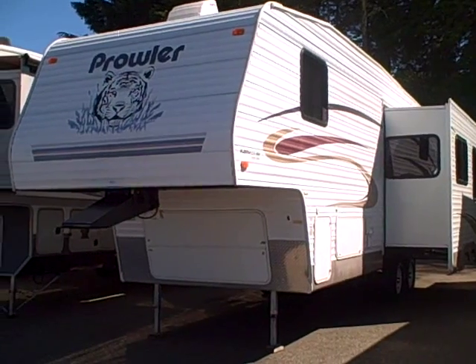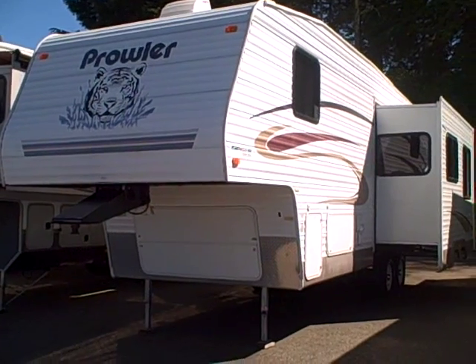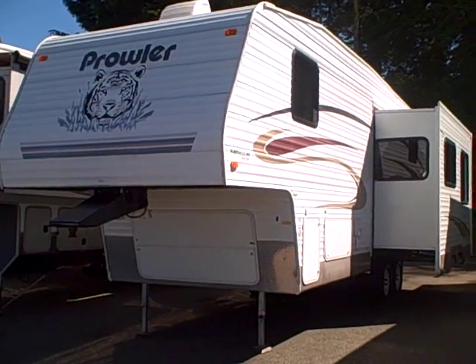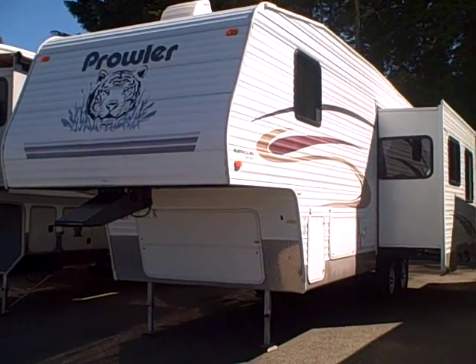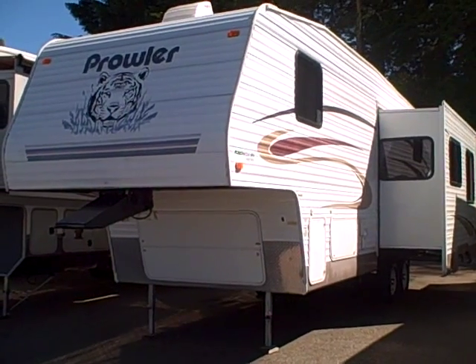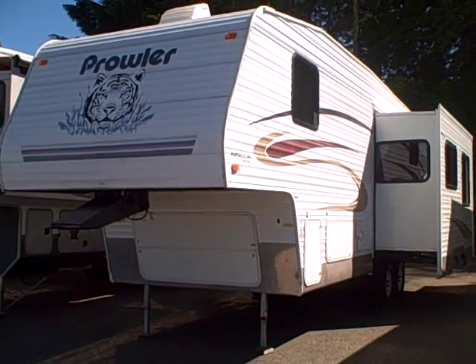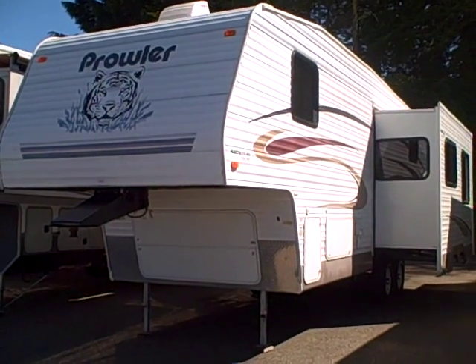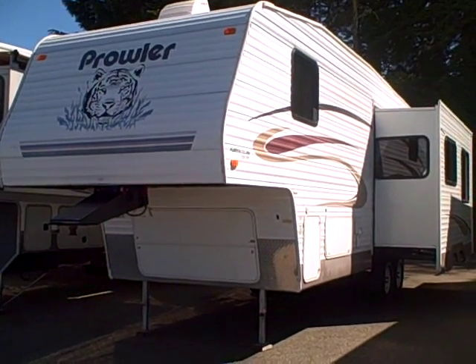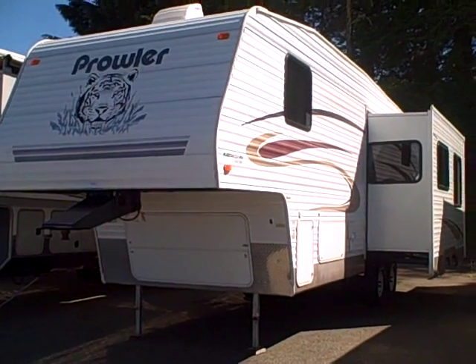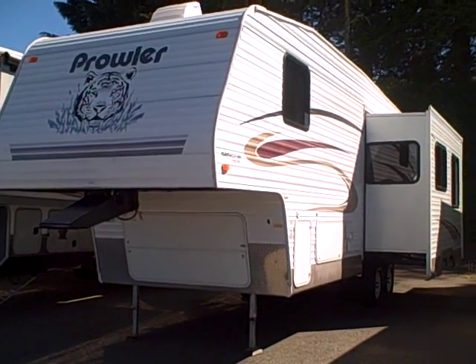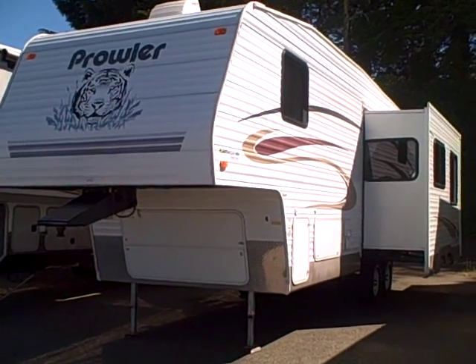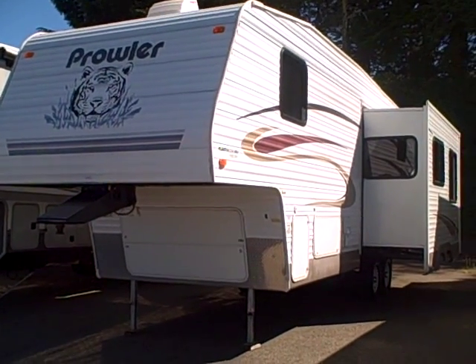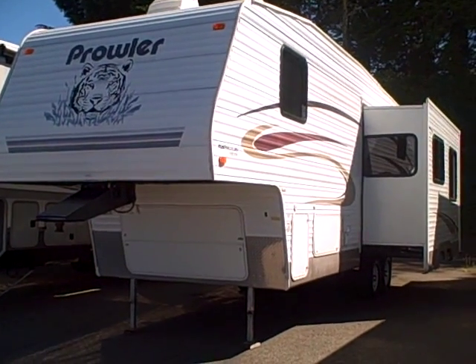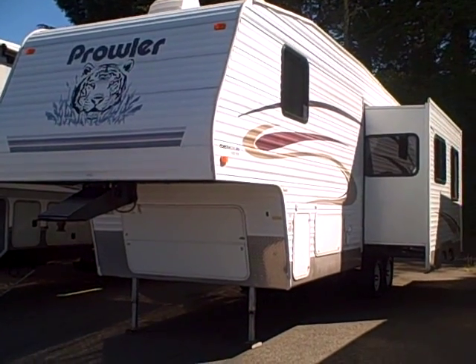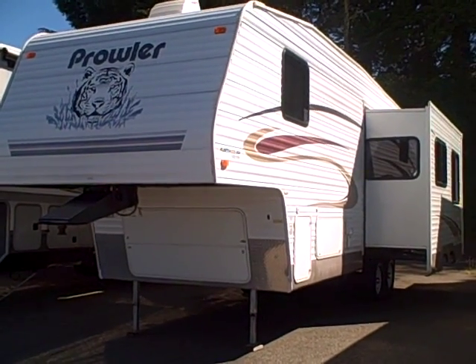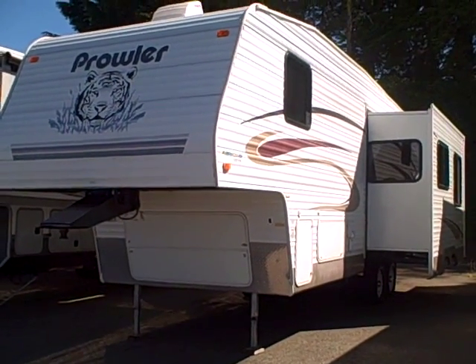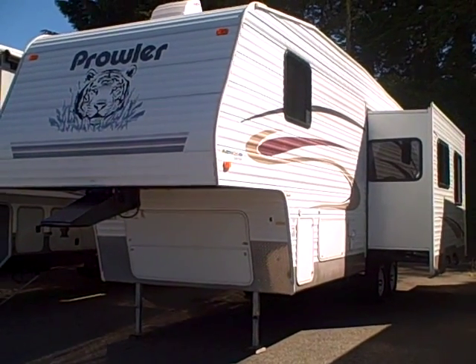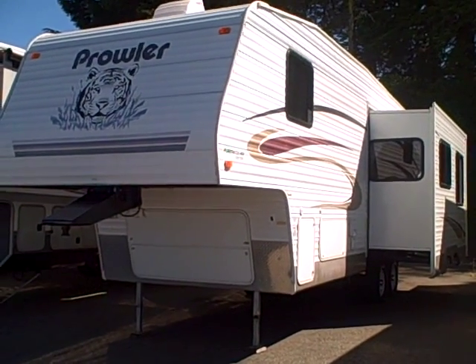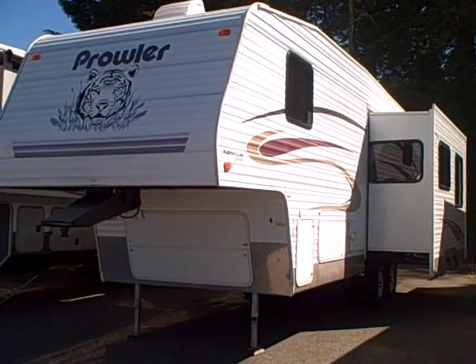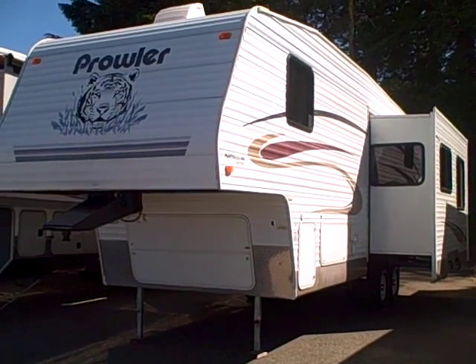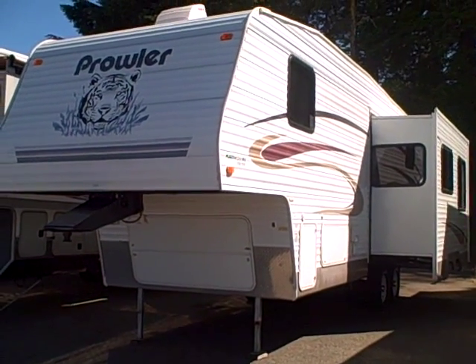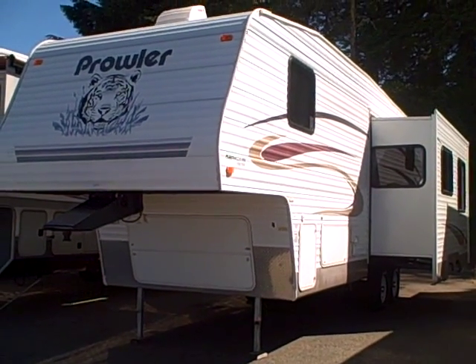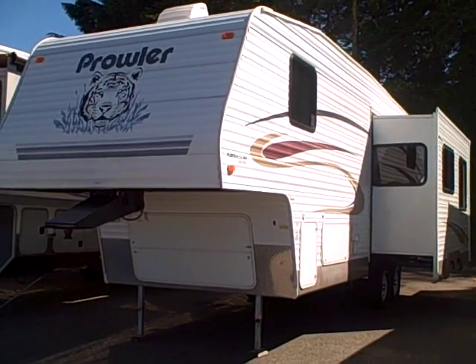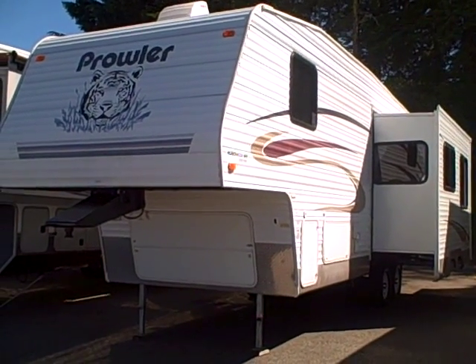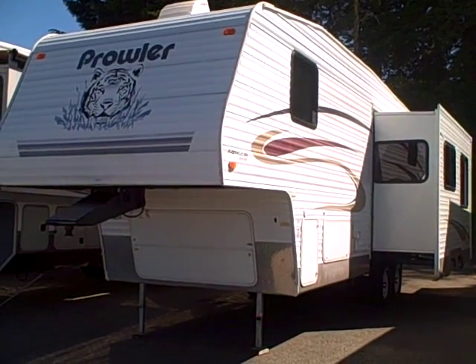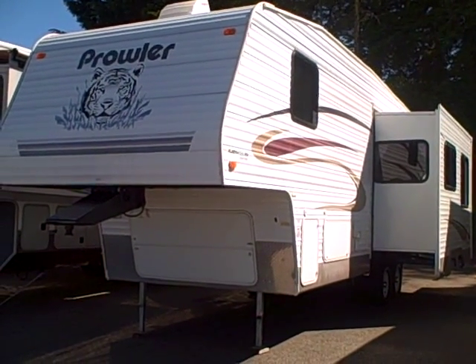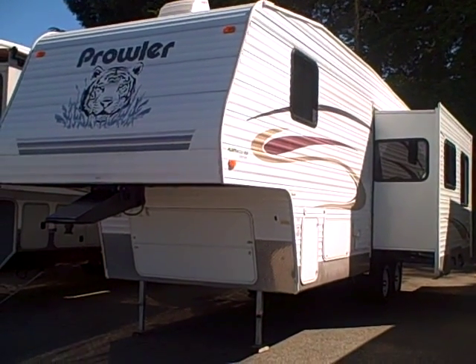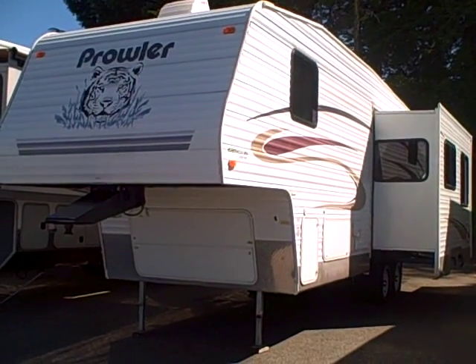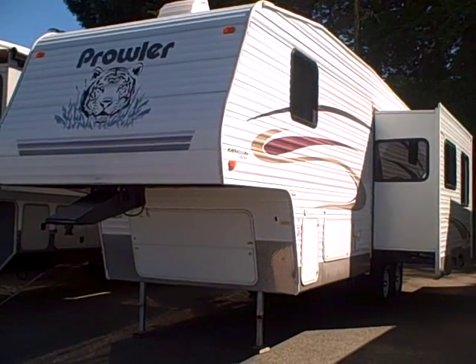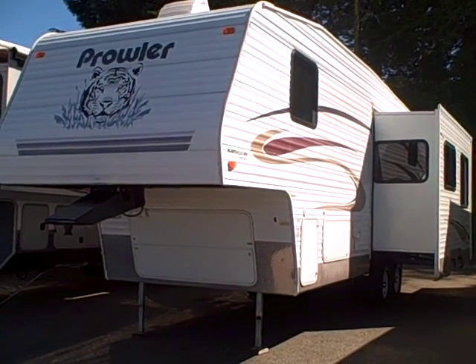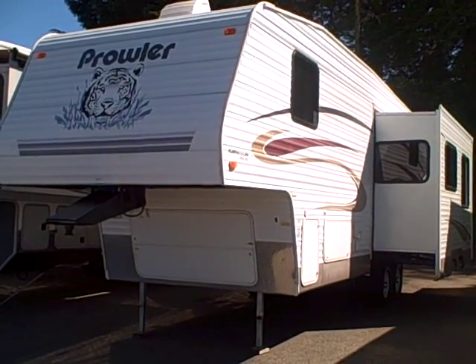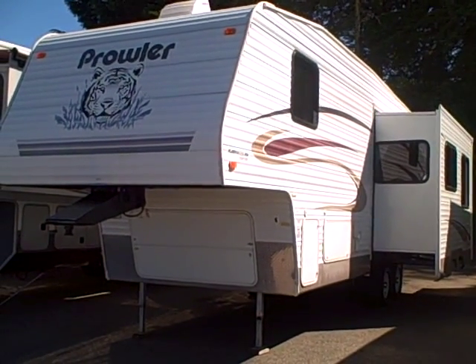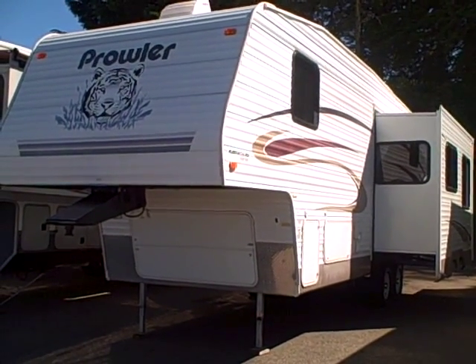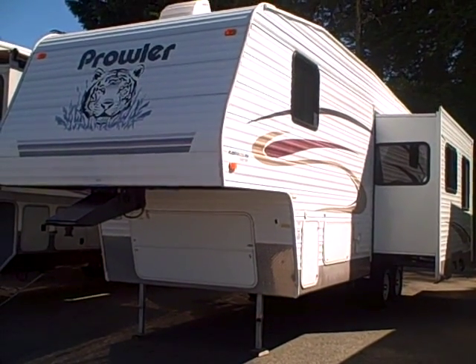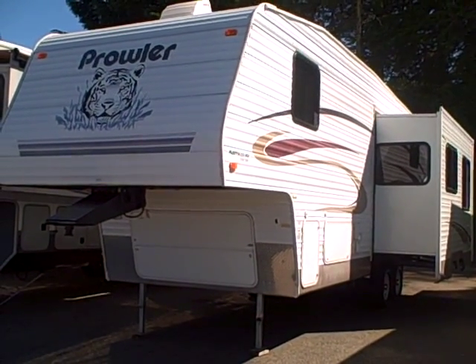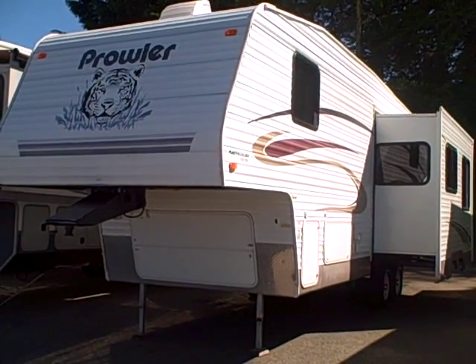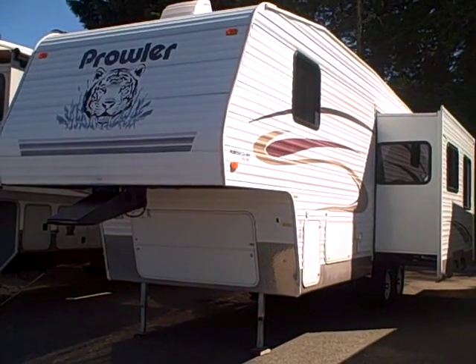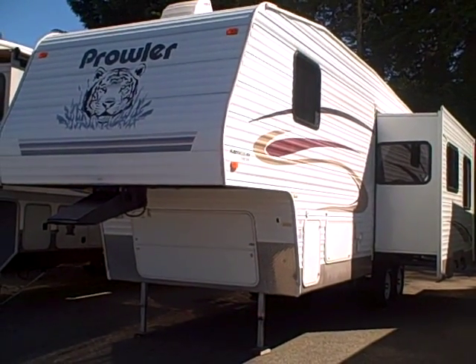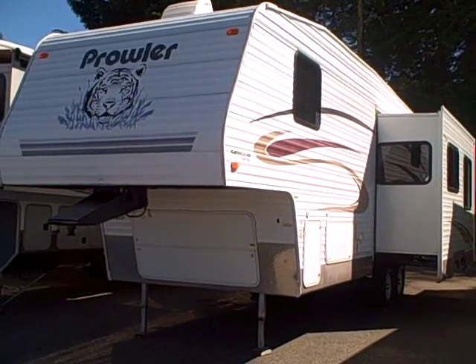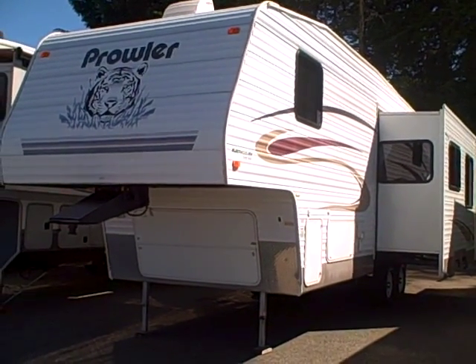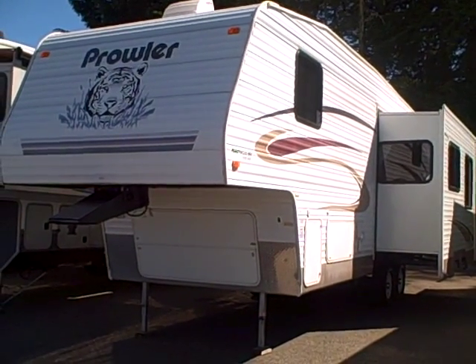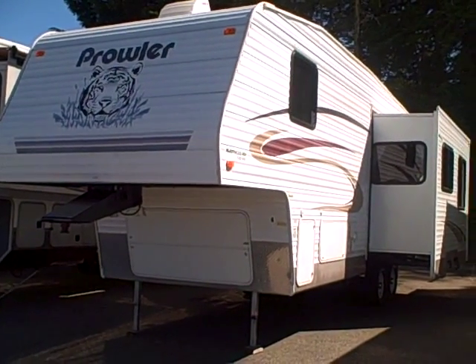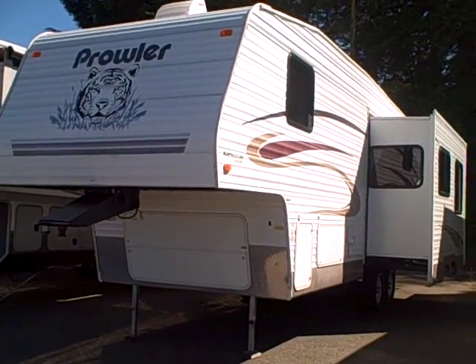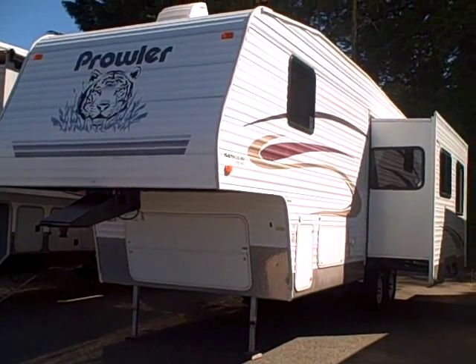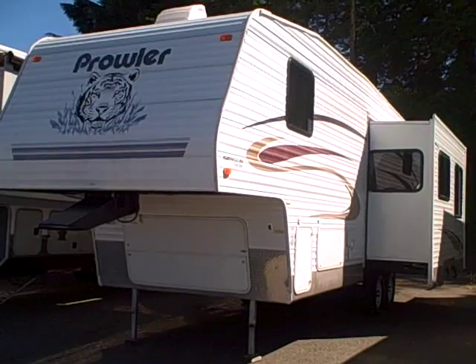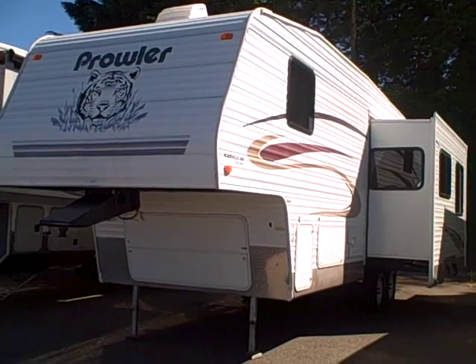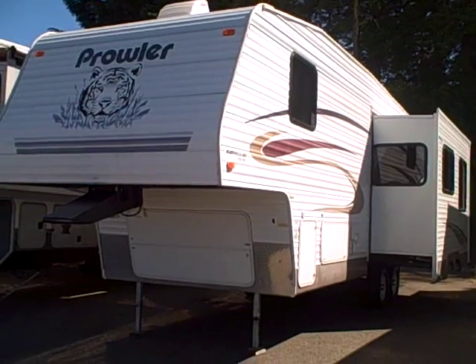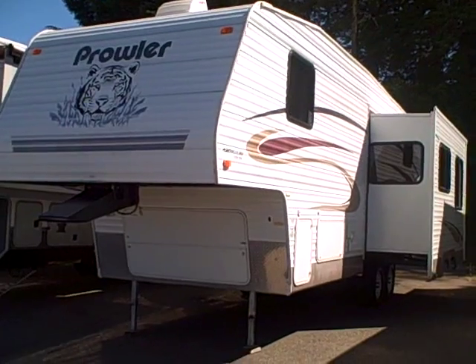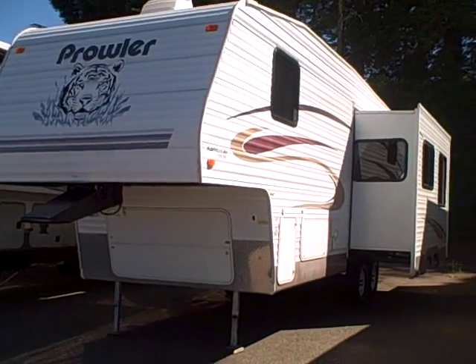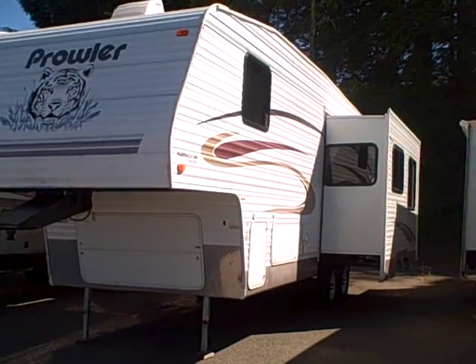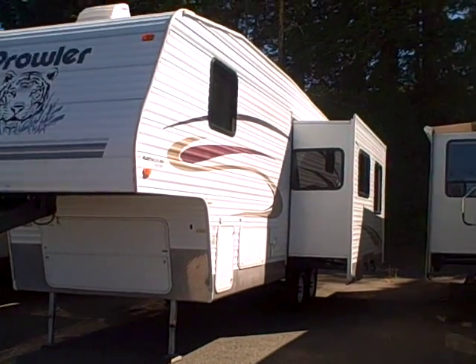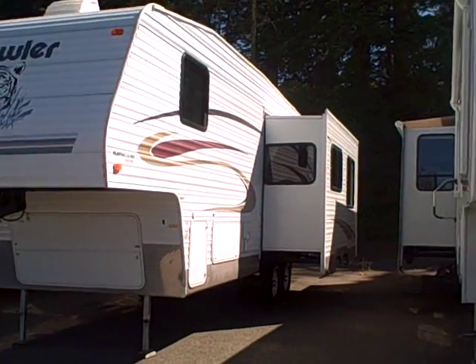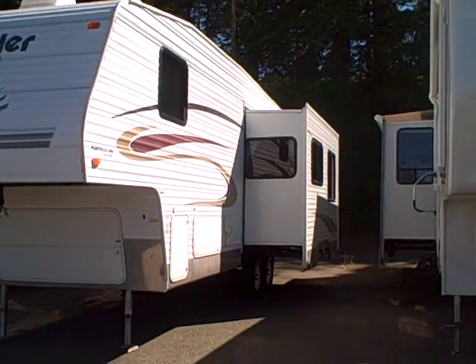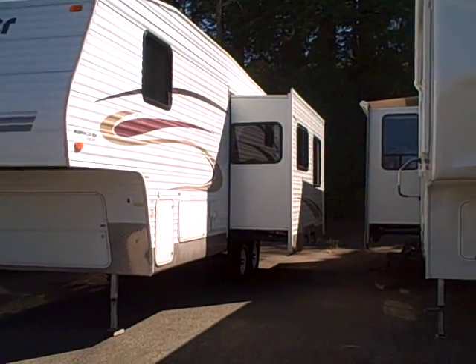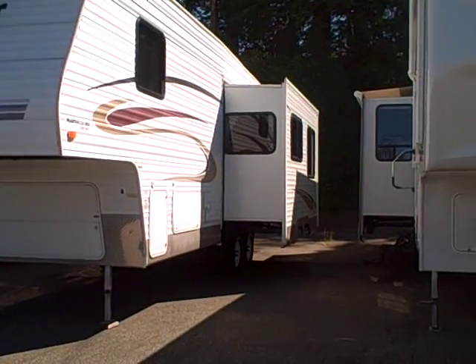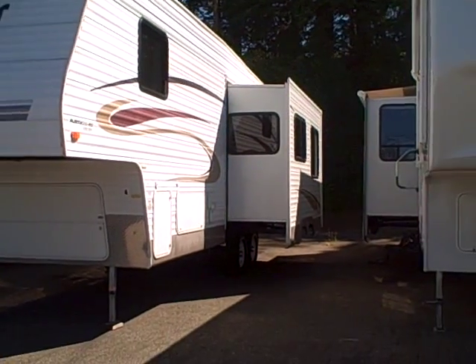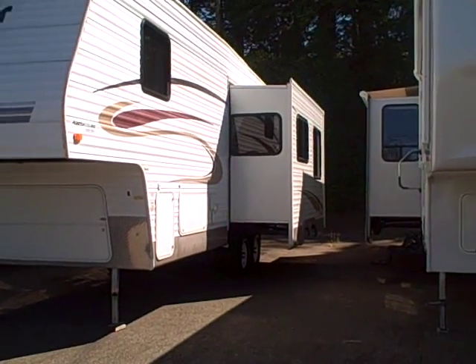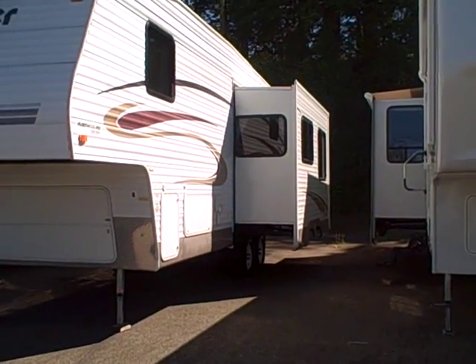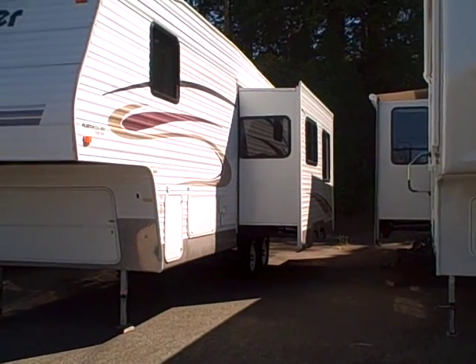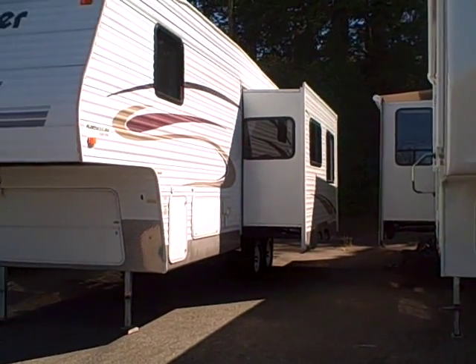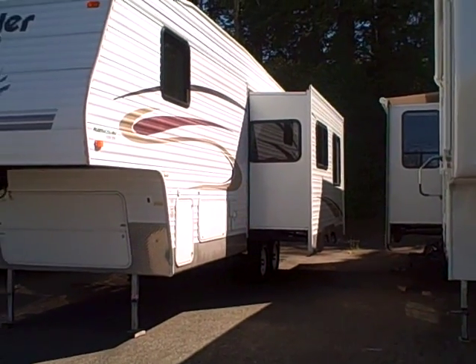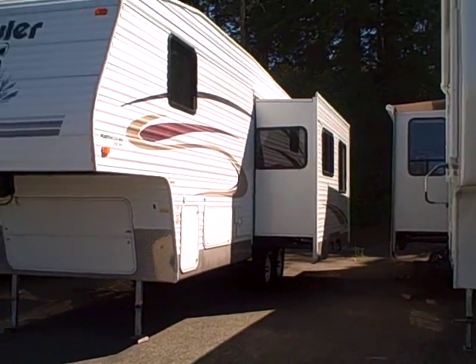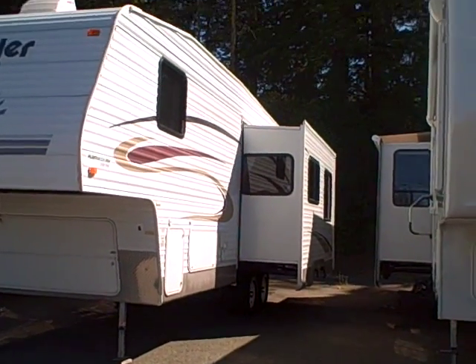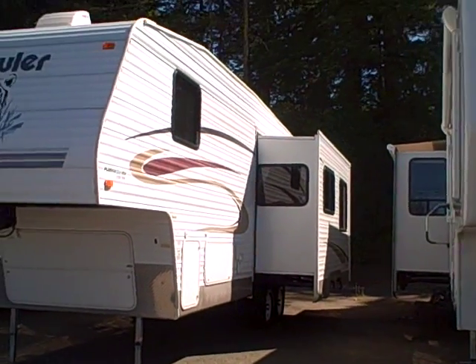Hi, this is Bob with Gibbs RV, and today we're looking at a 2004 Fleetwood Prowler Bunkhouse 5th wheel with a slide out.